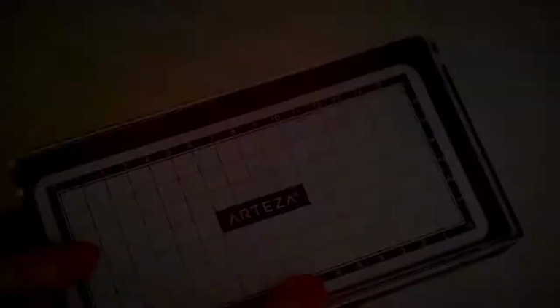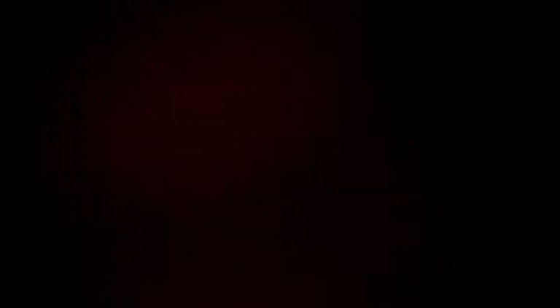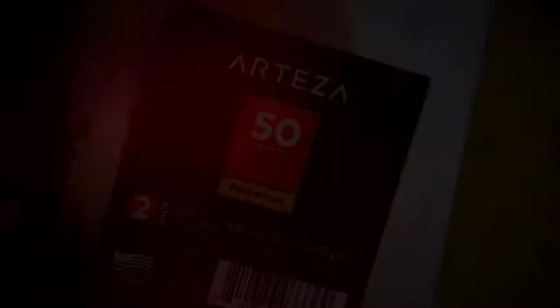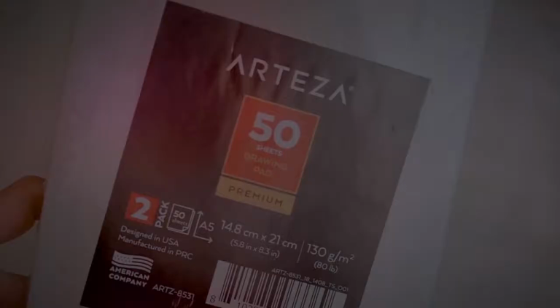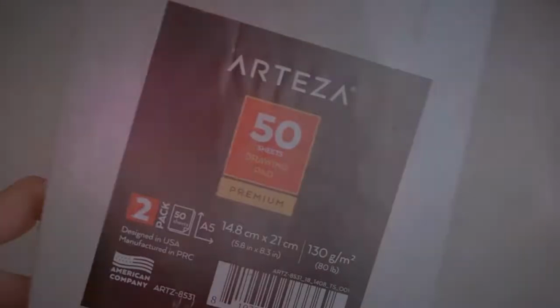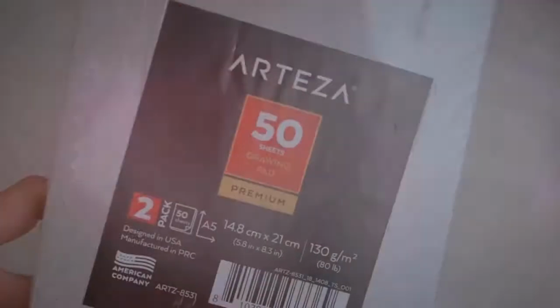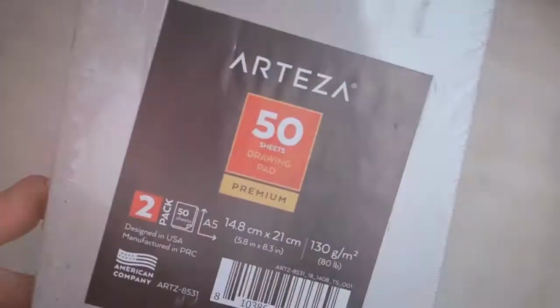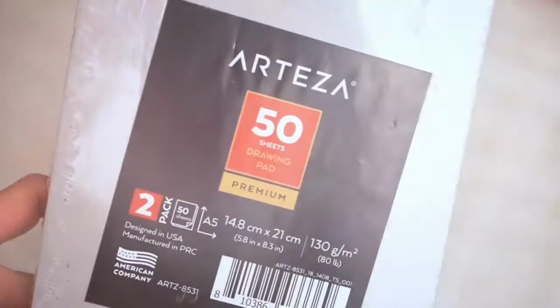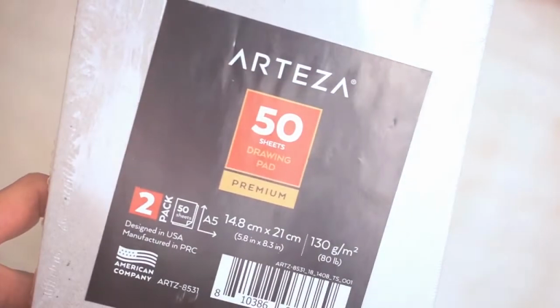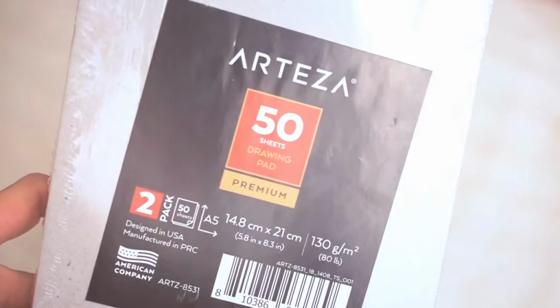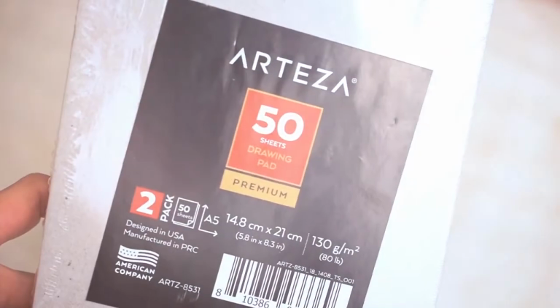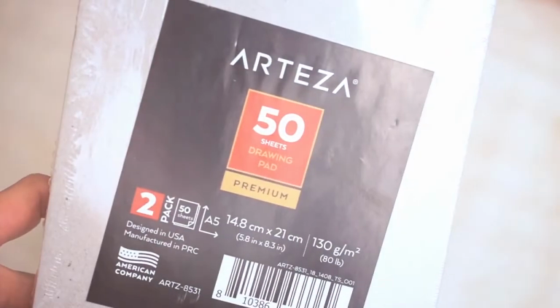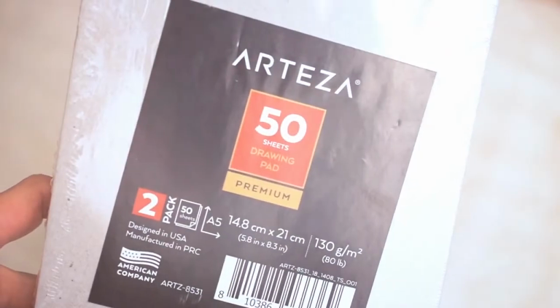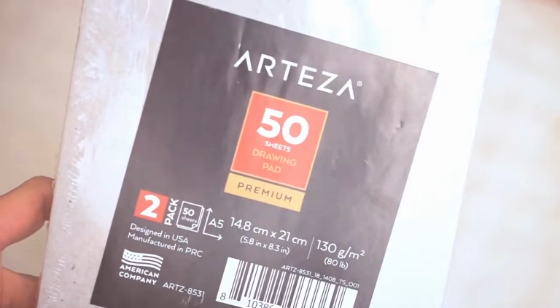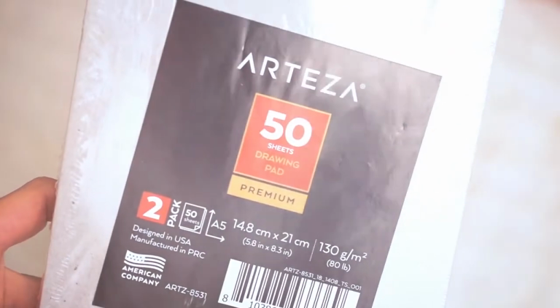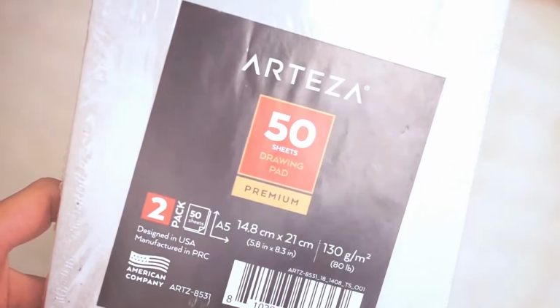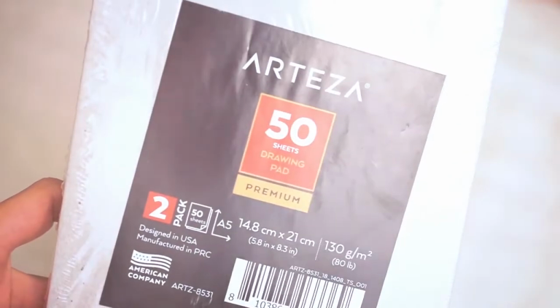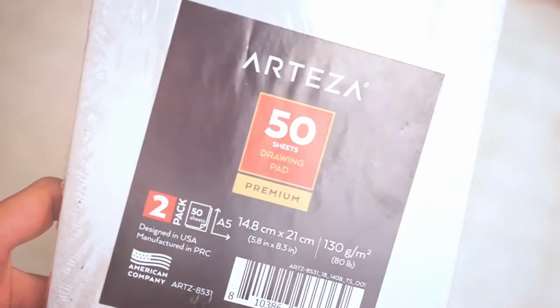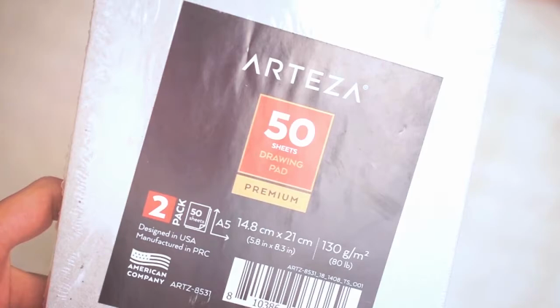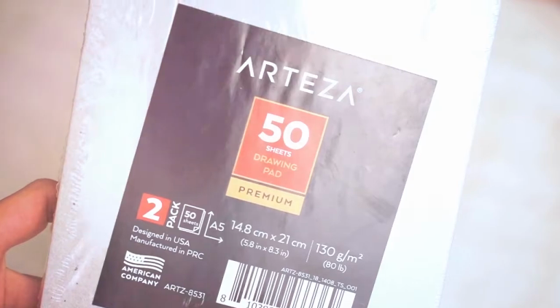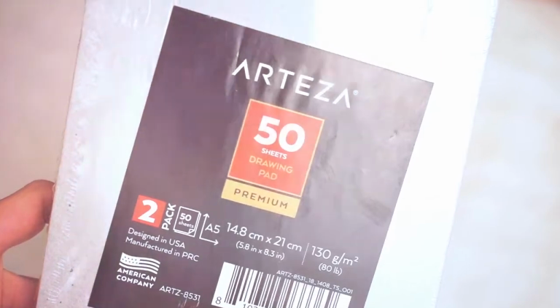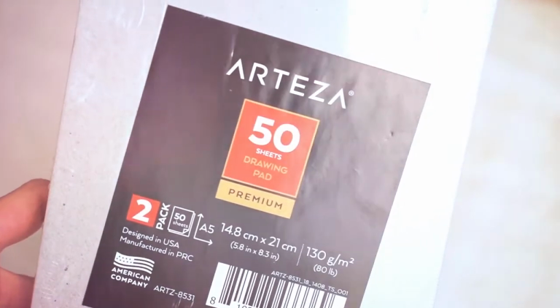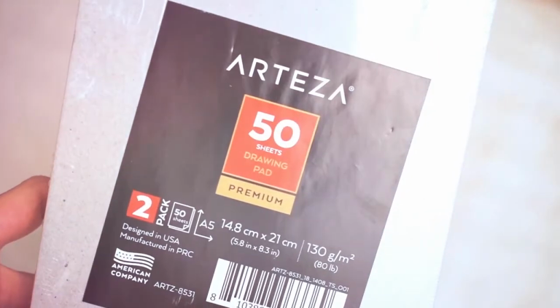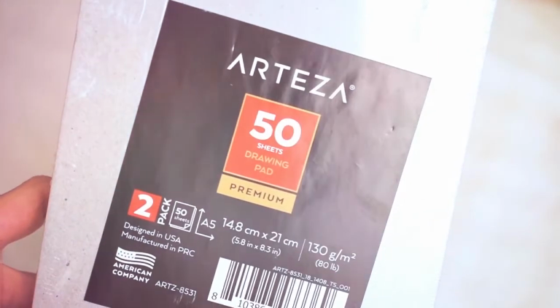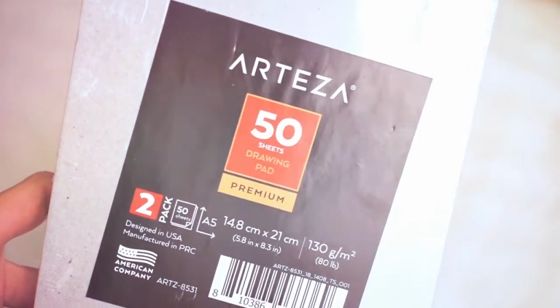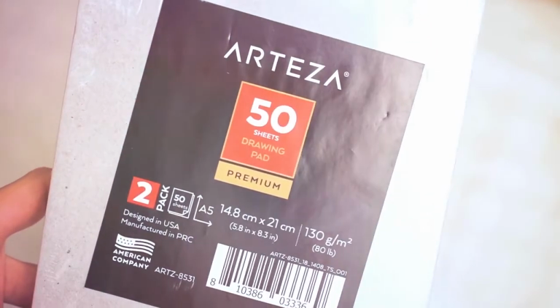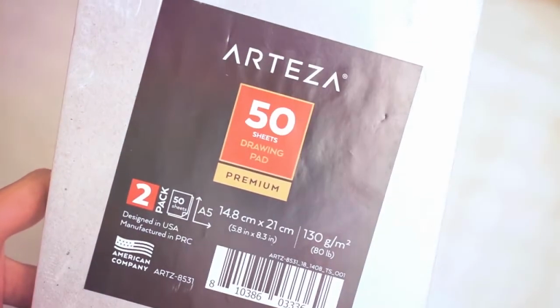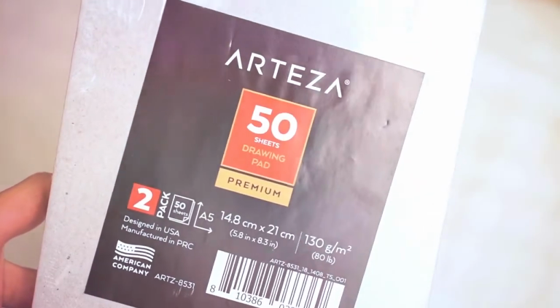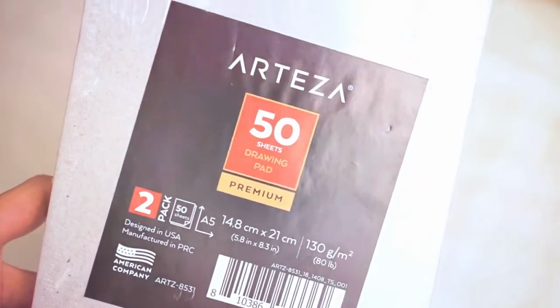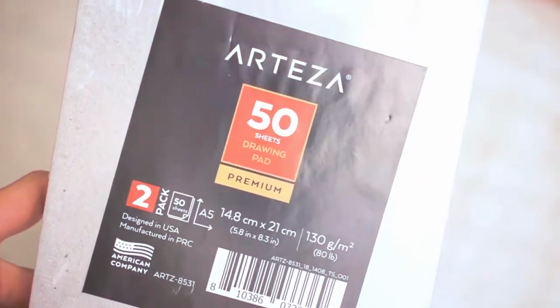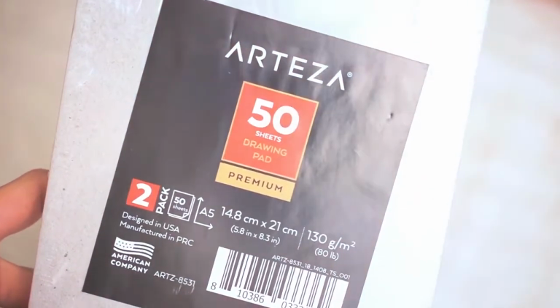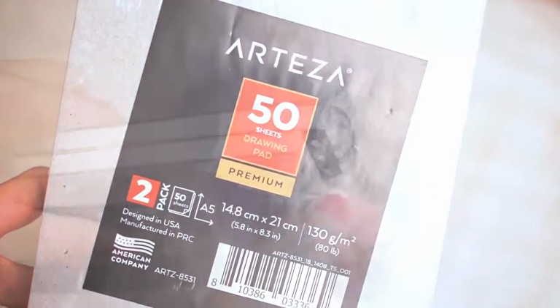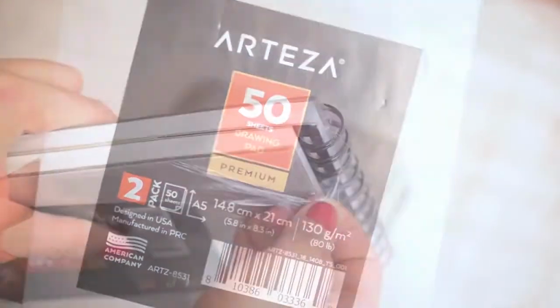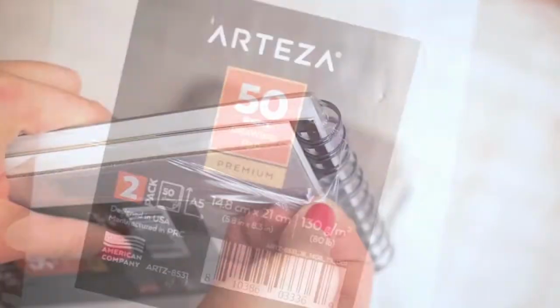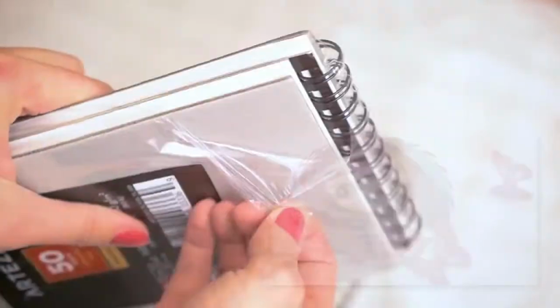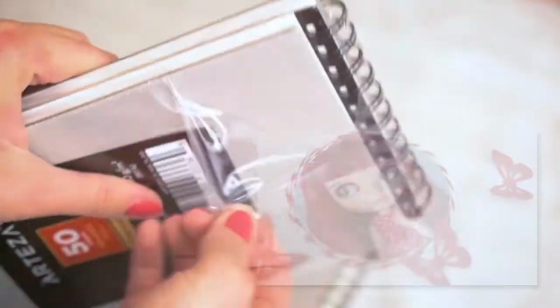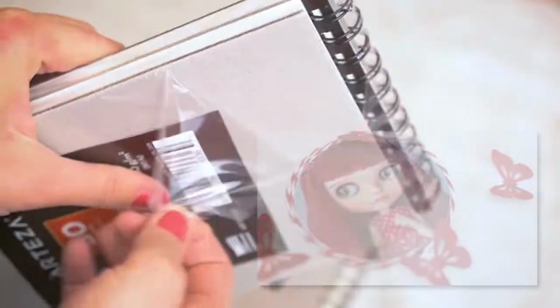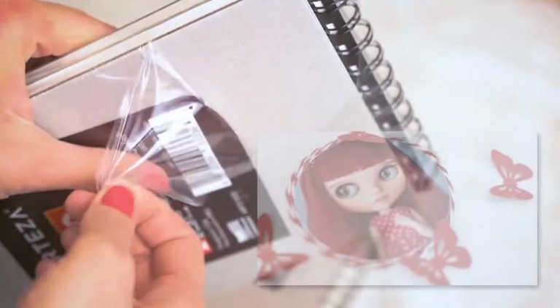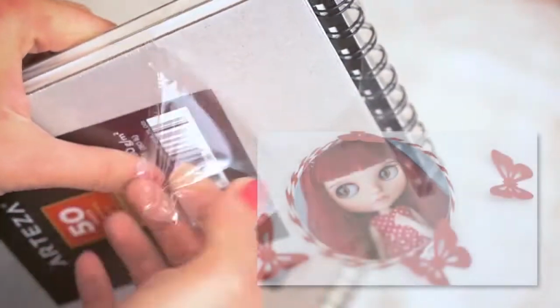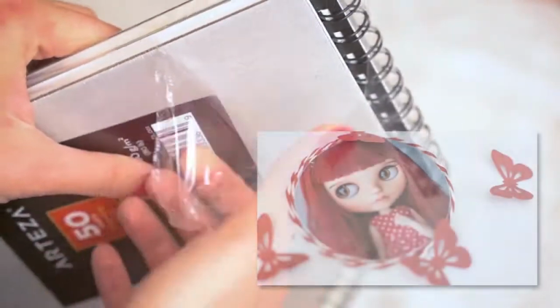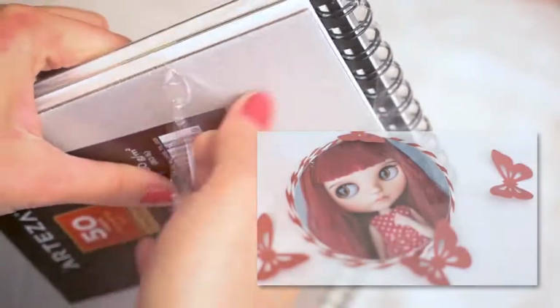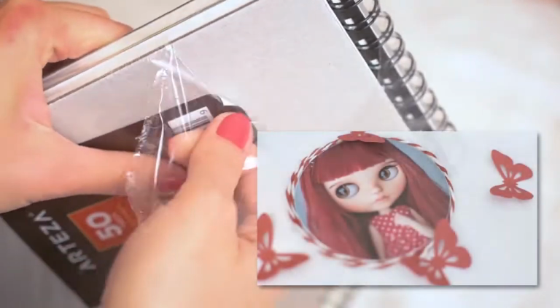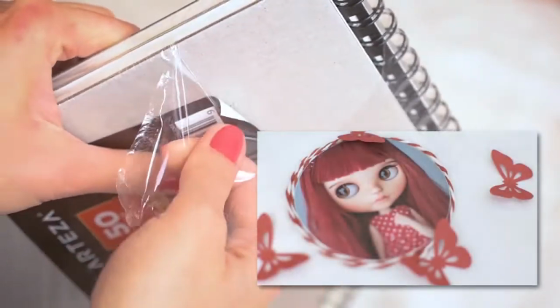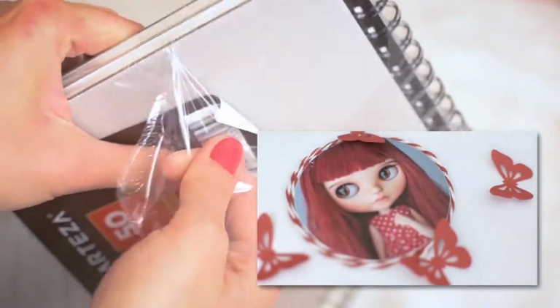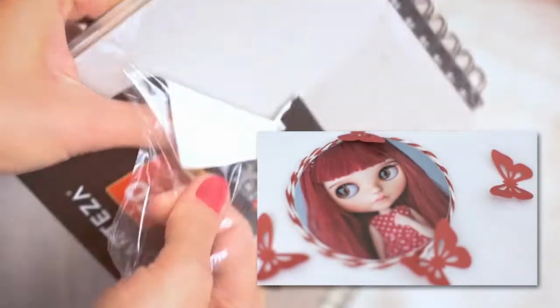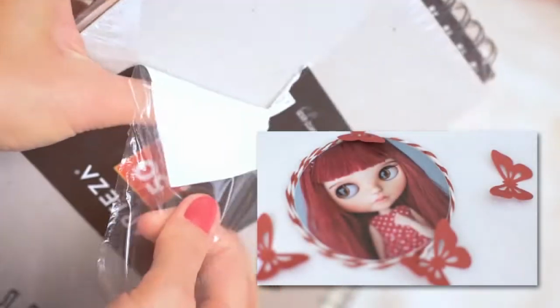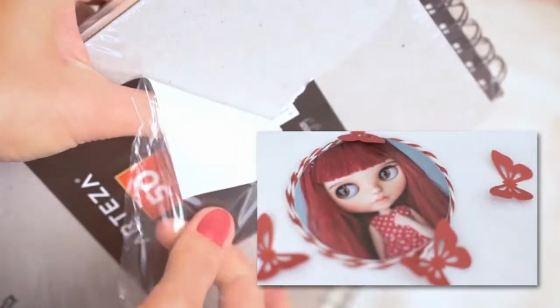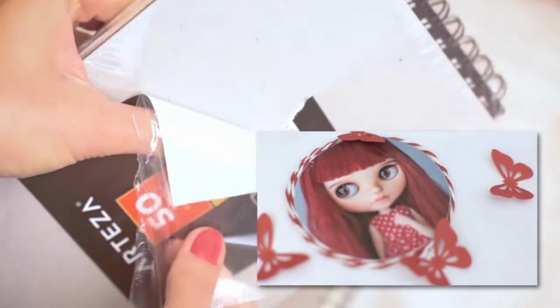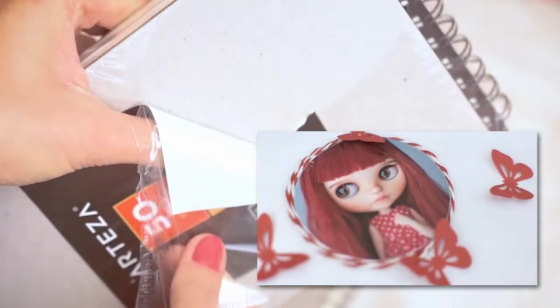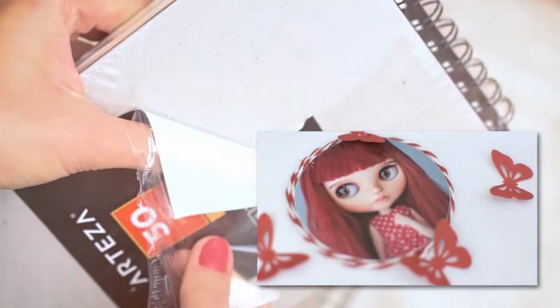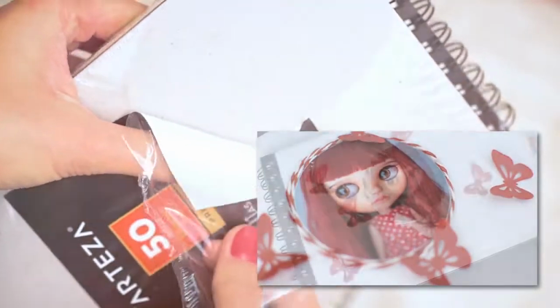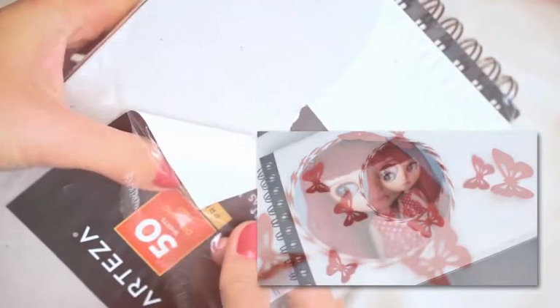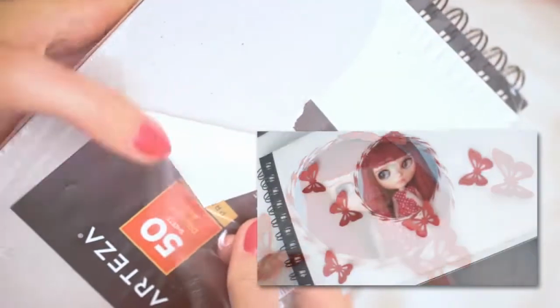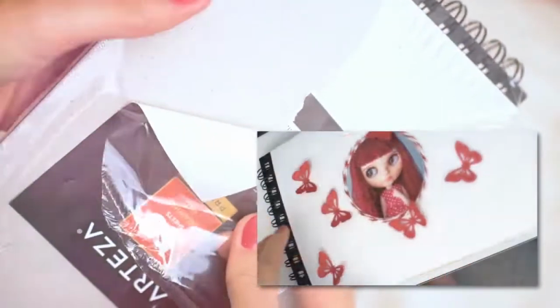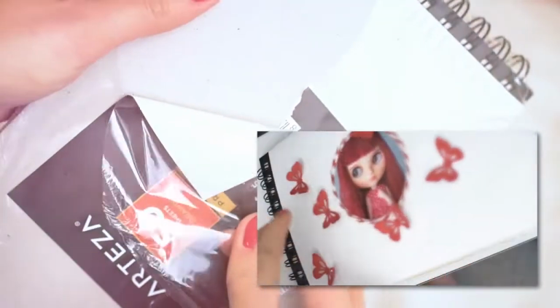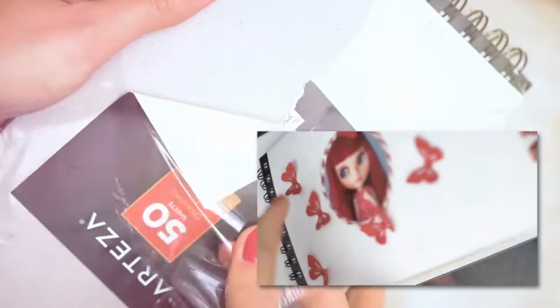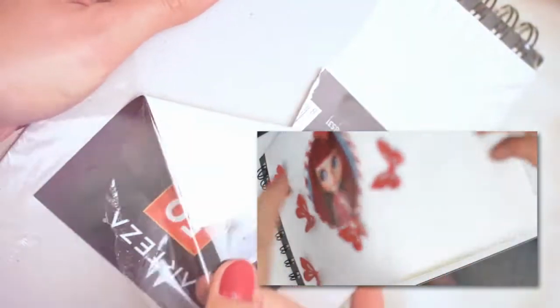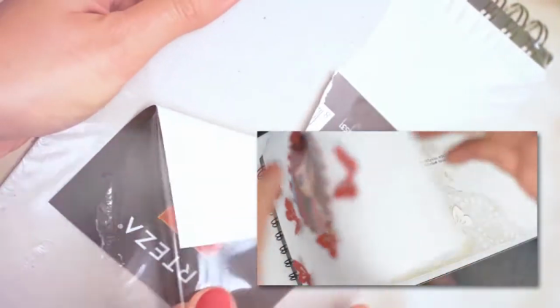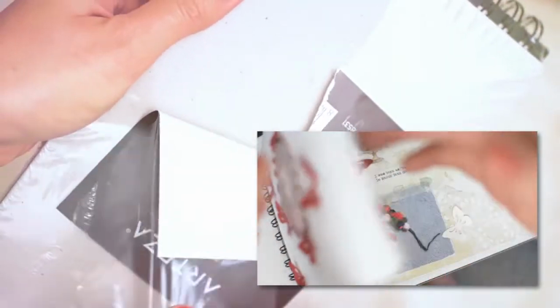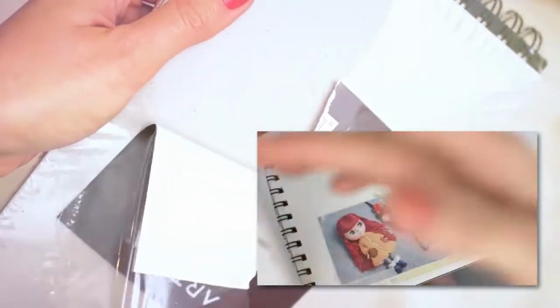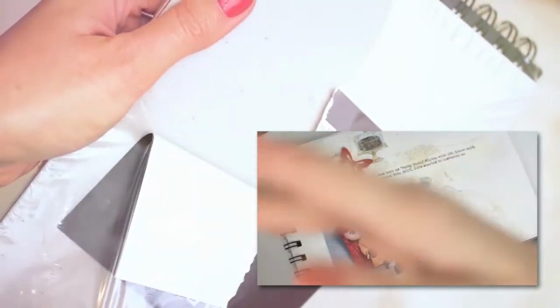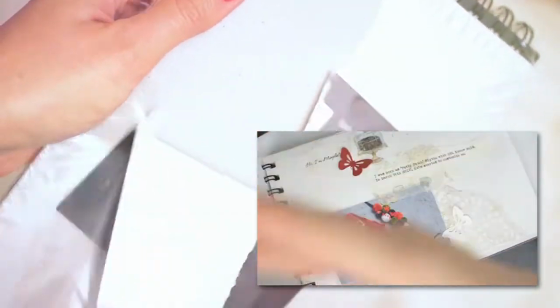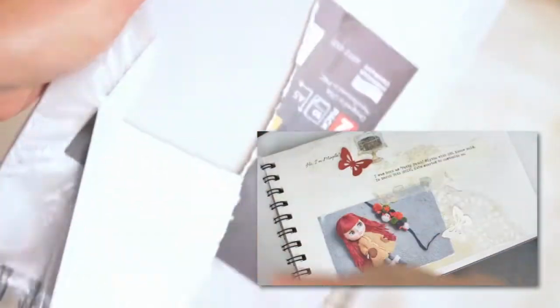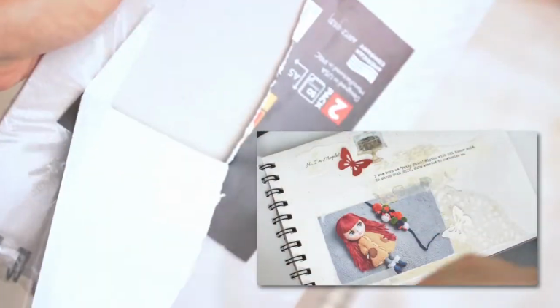The next items are another set of drawing pads. I am using these for blight journals.